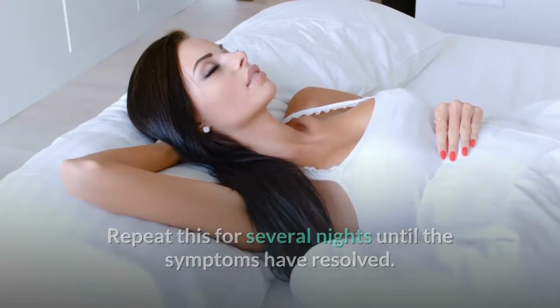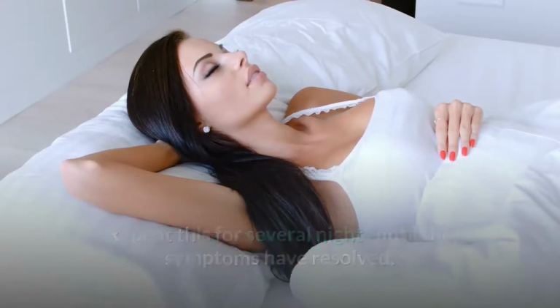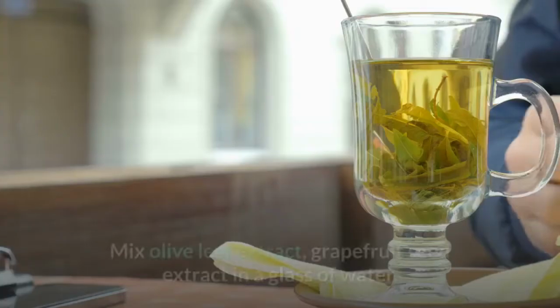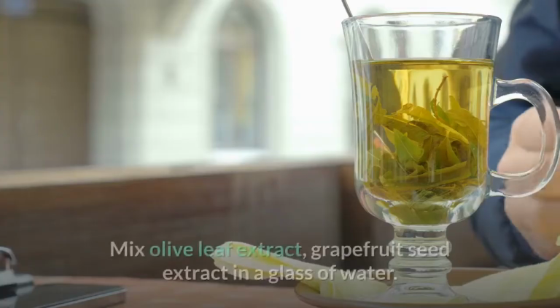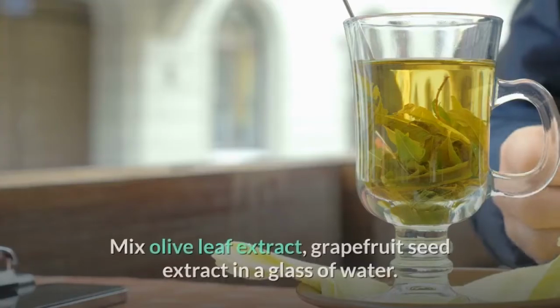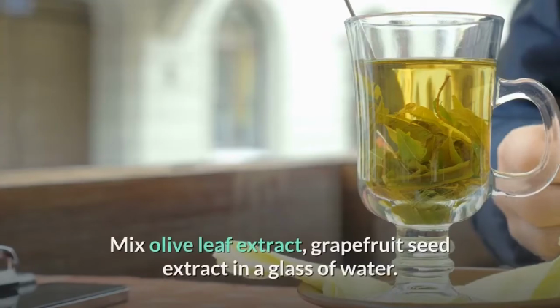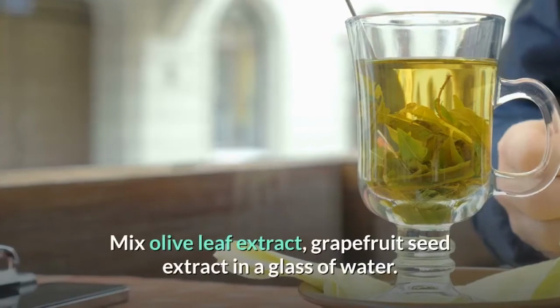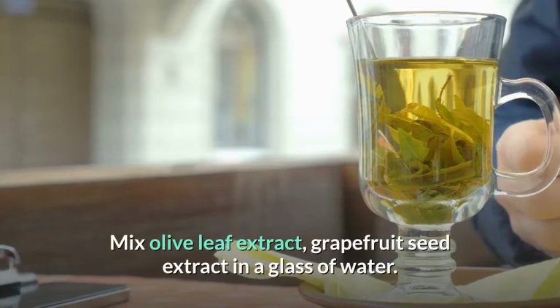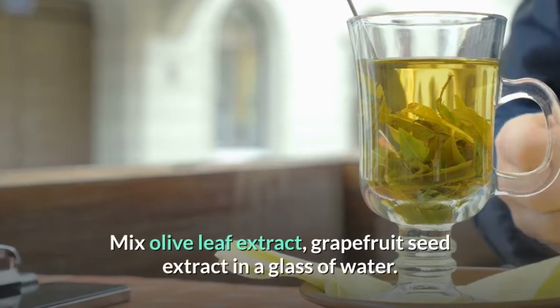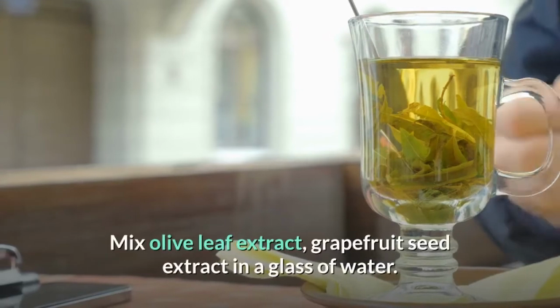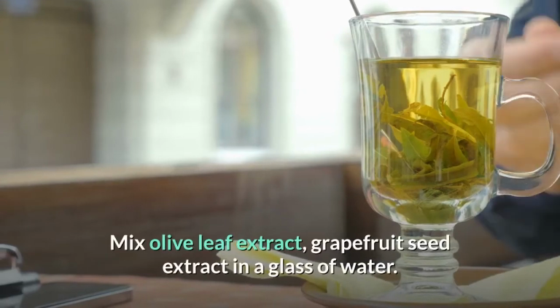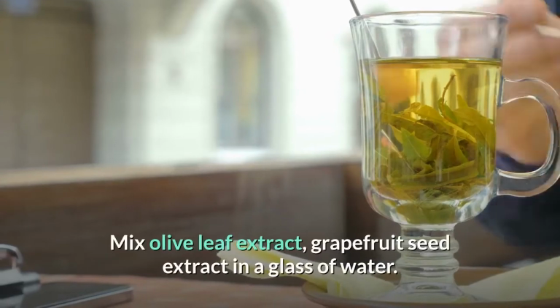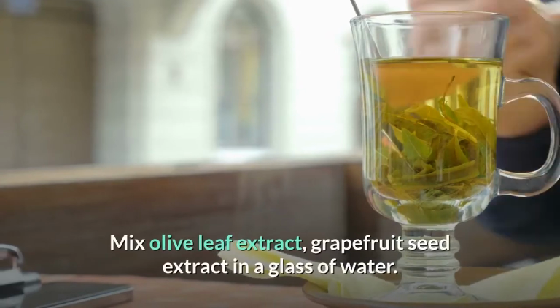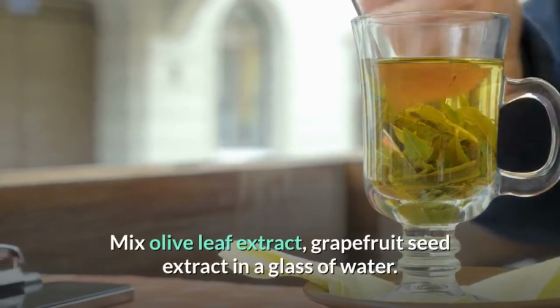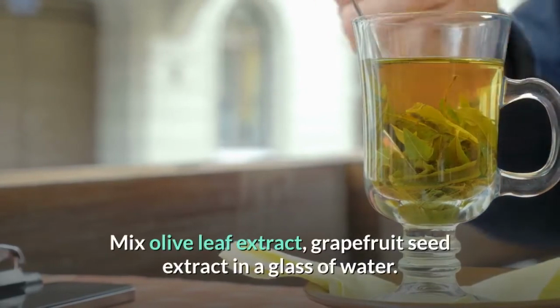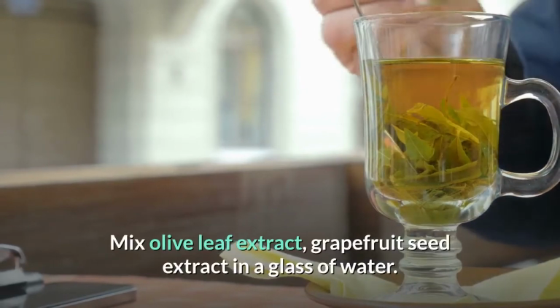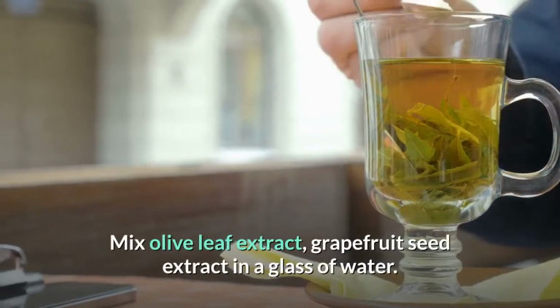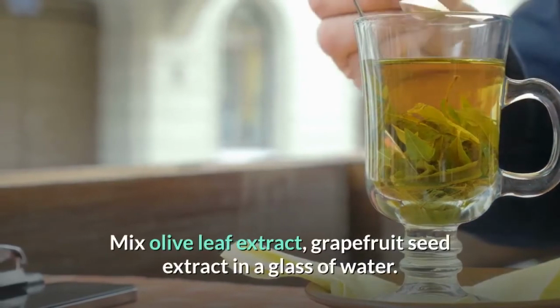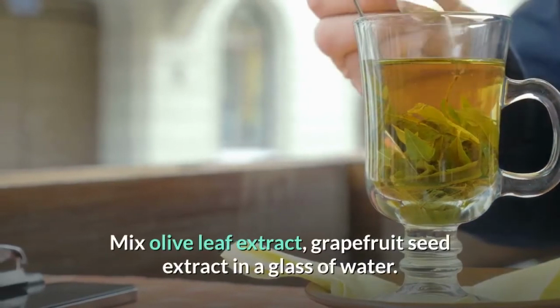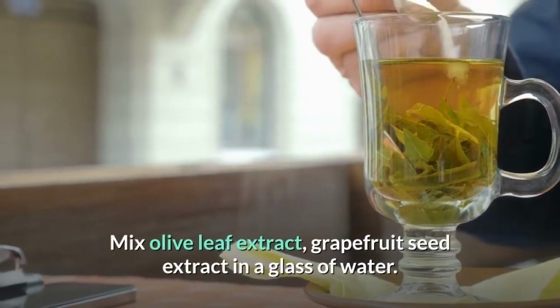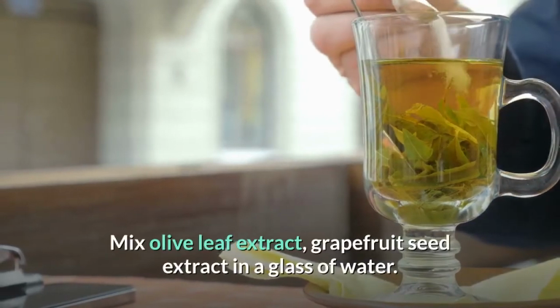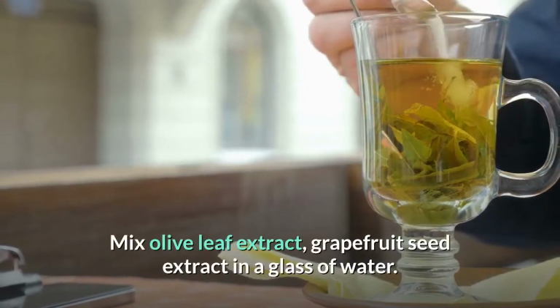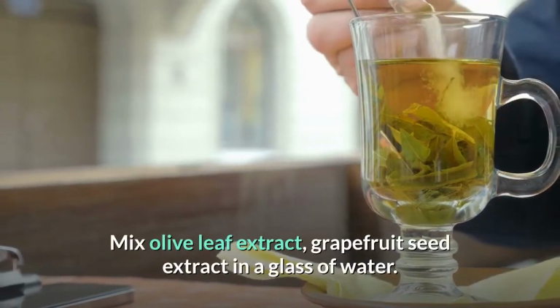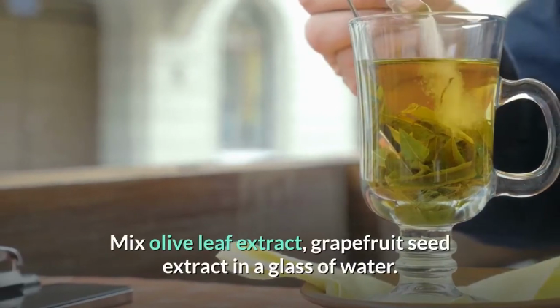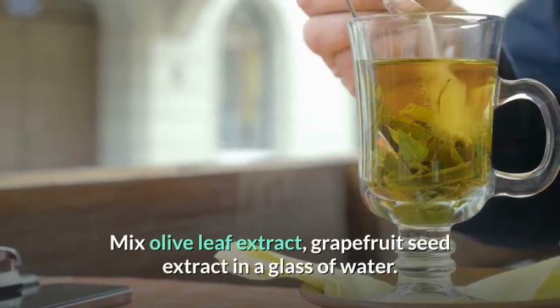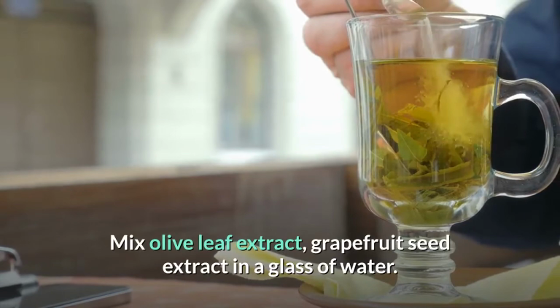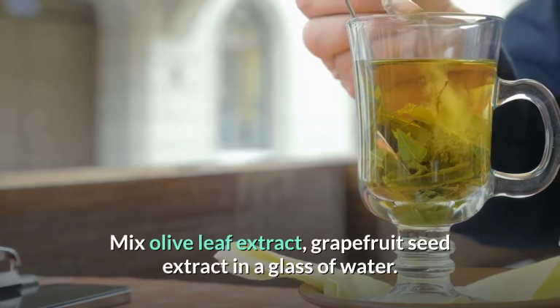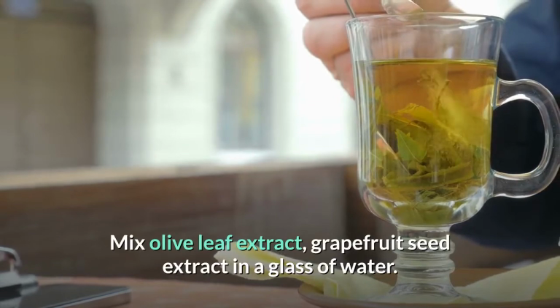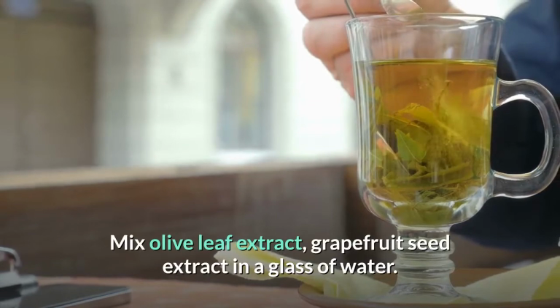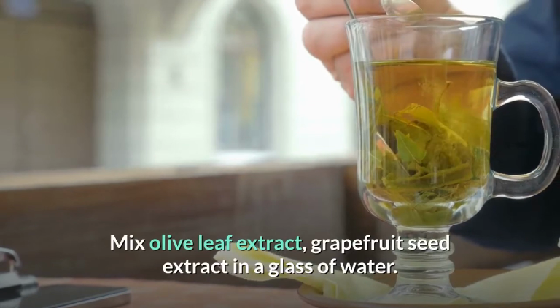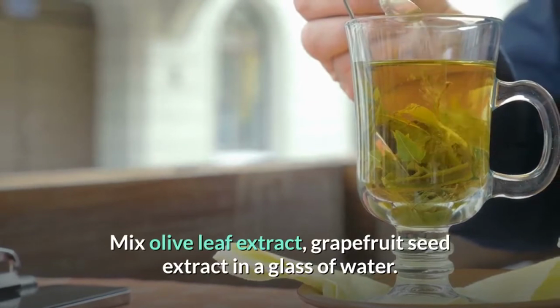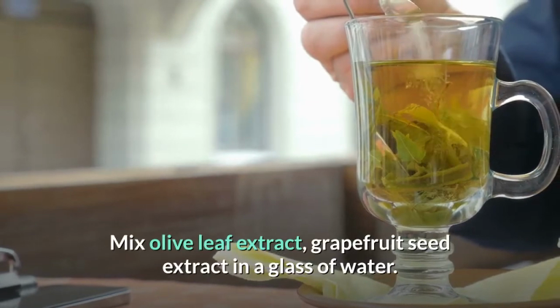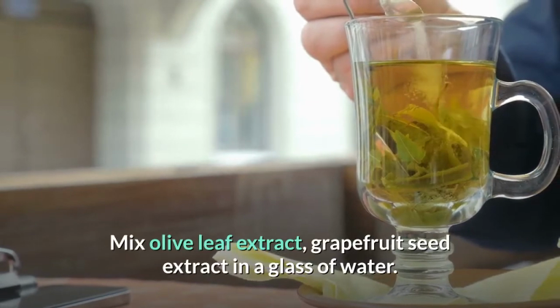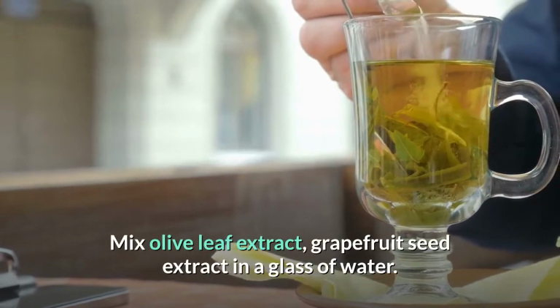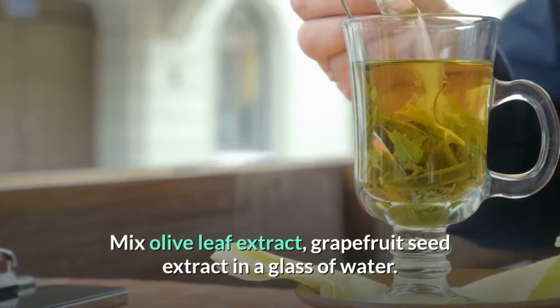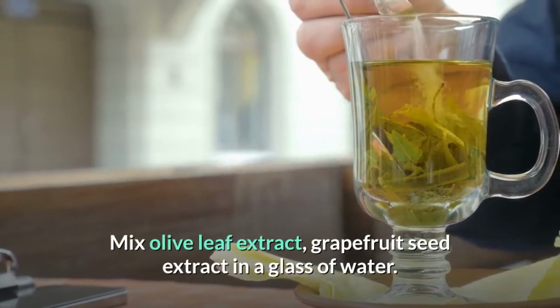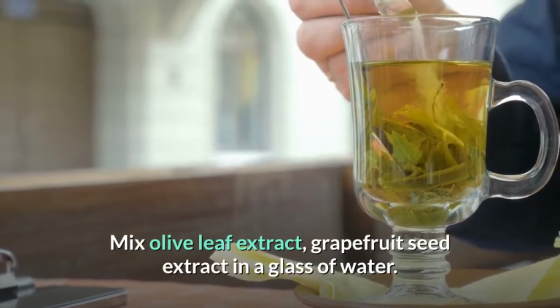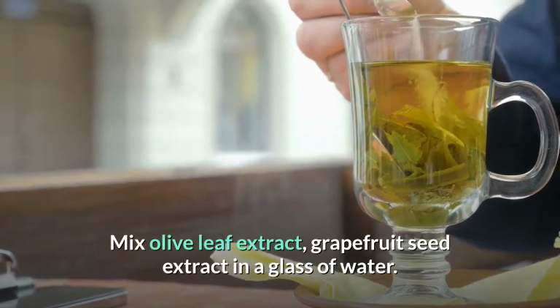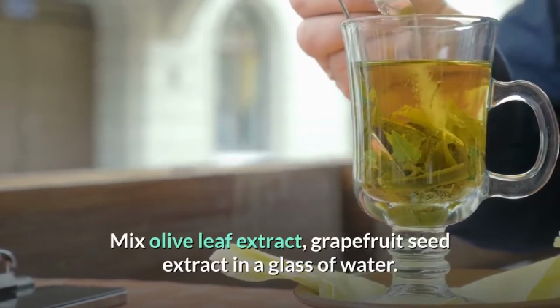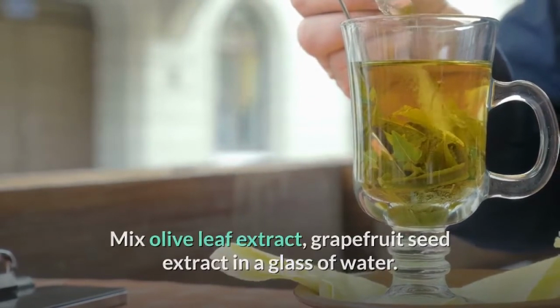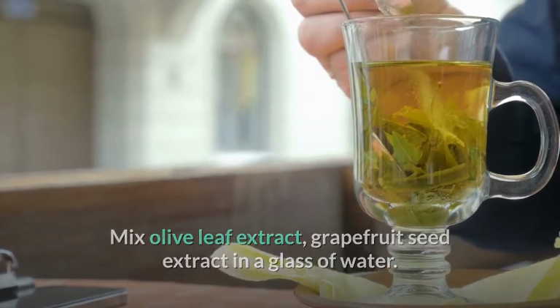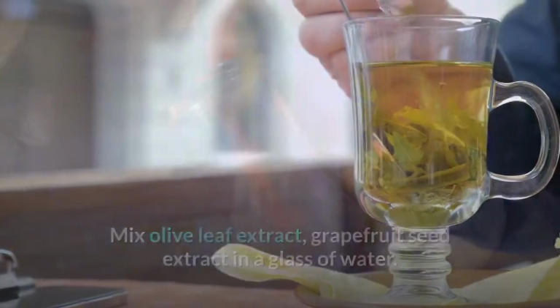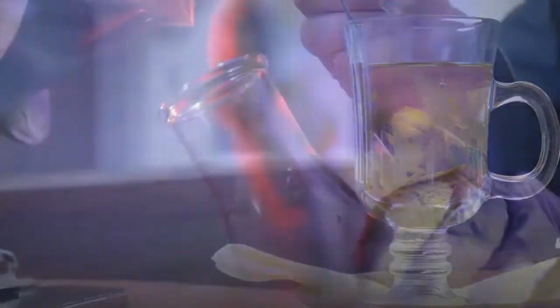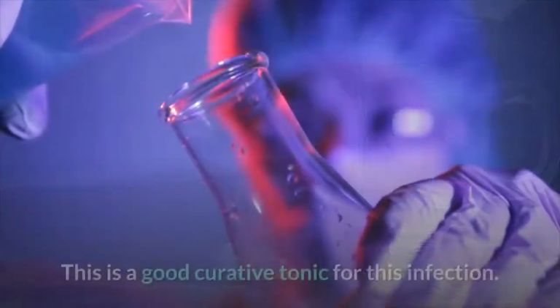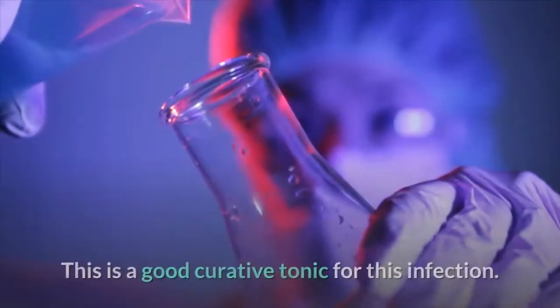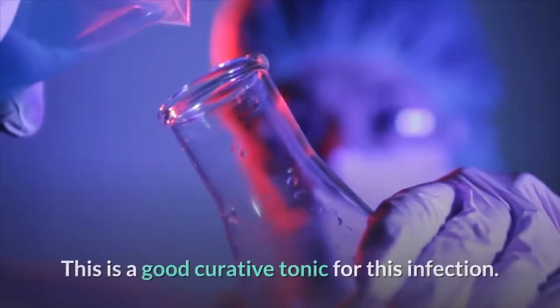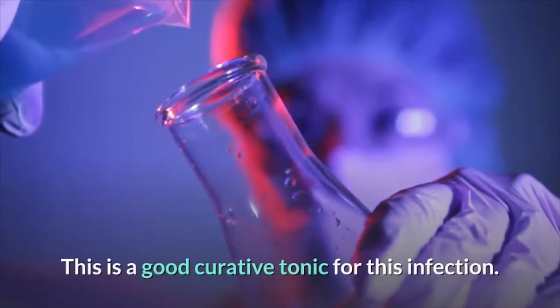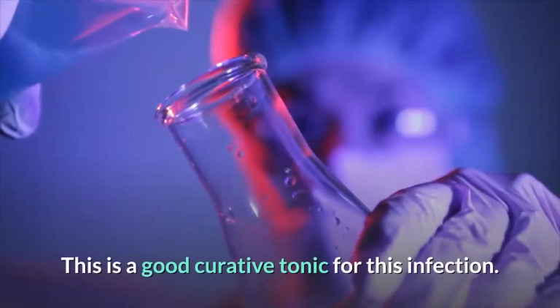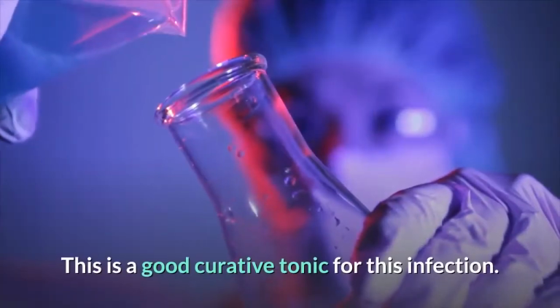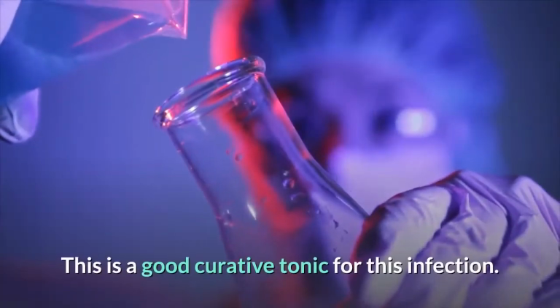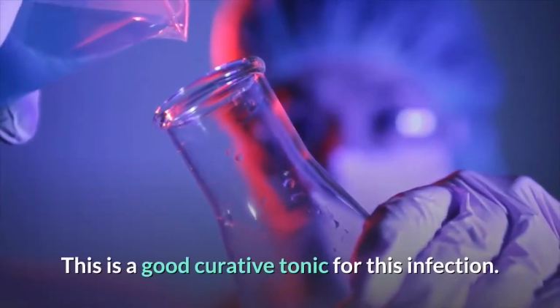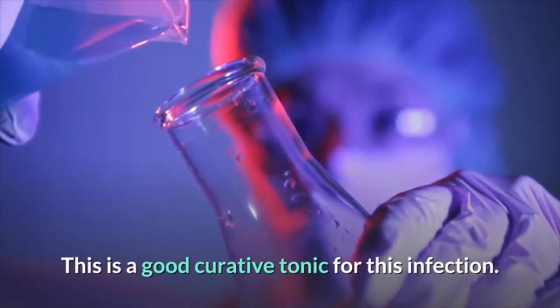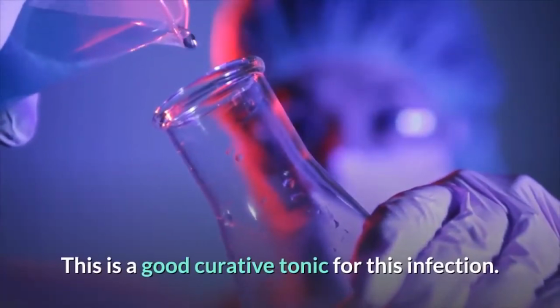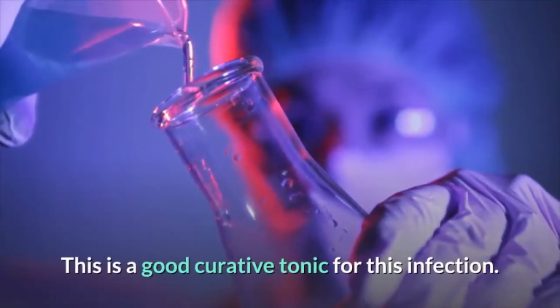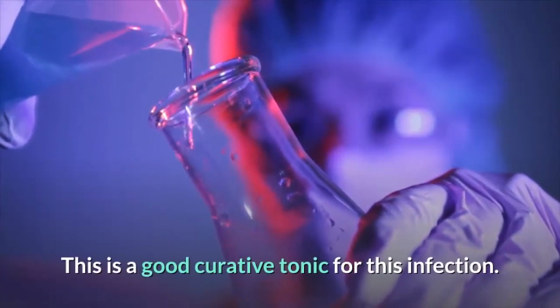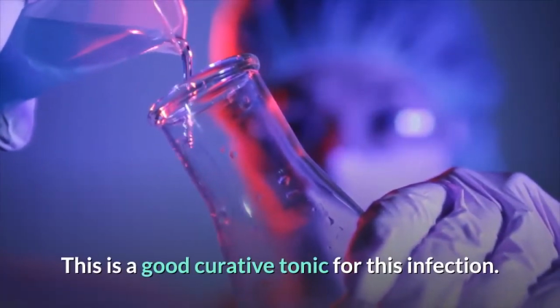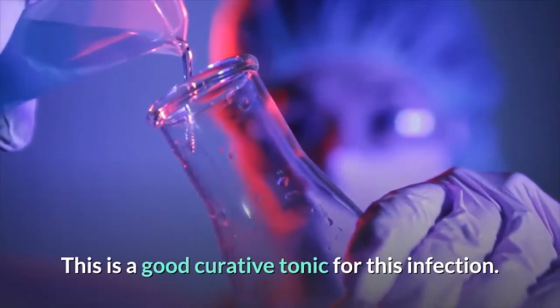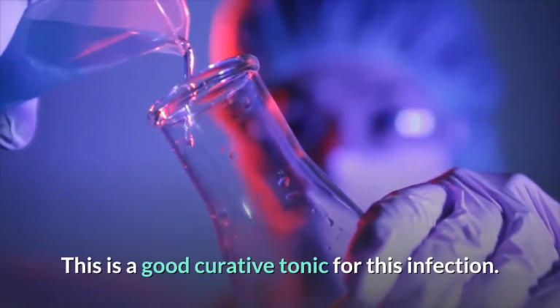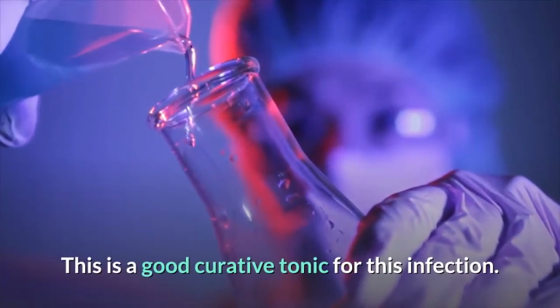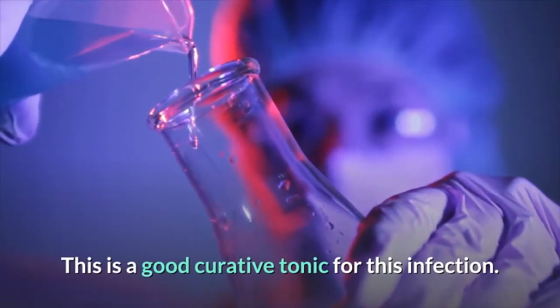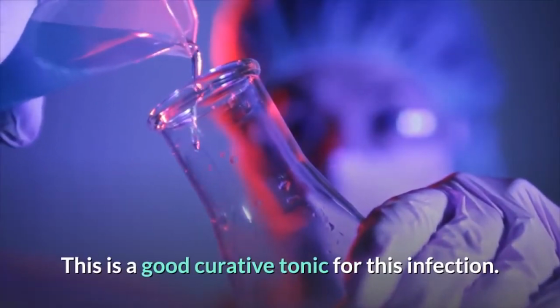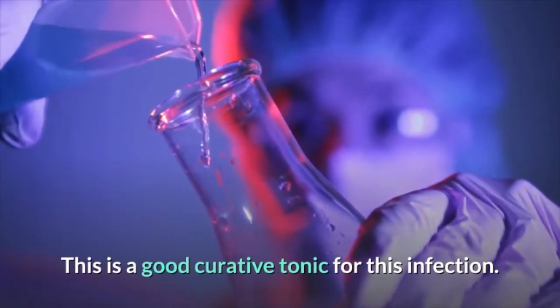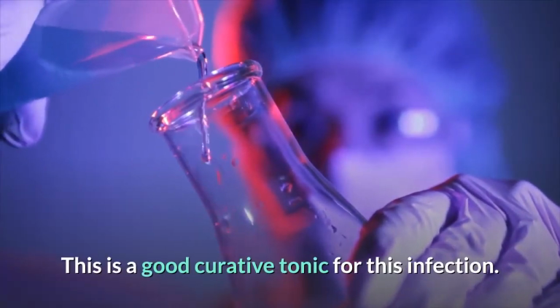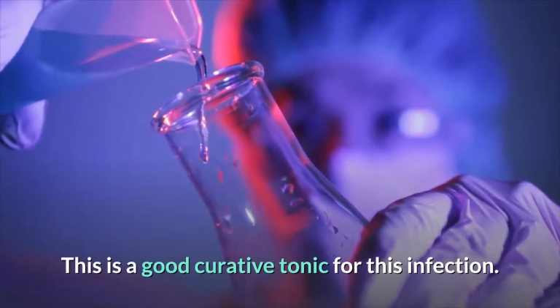Mix olive leaf extract and grapefruit seed extract in a glass of water. This is a good curative tonic for this infection.